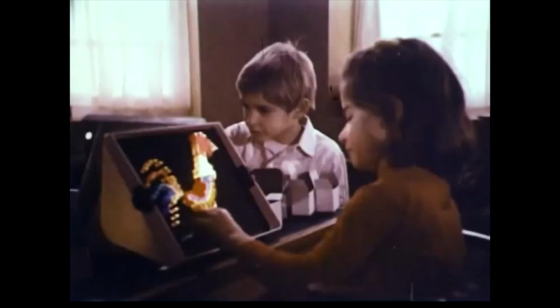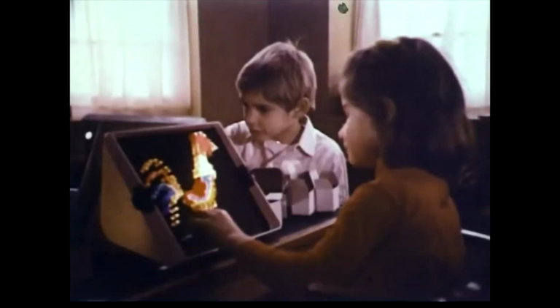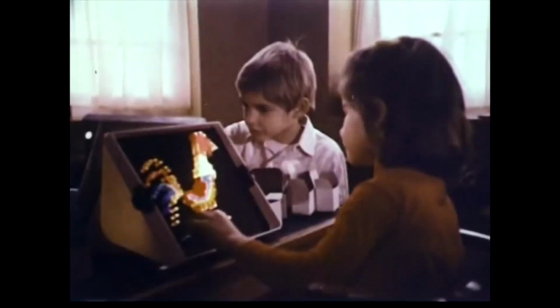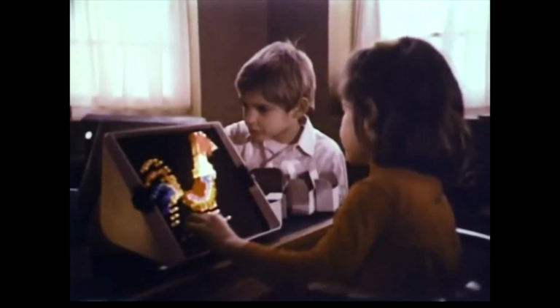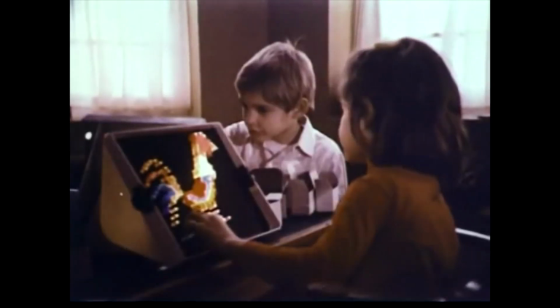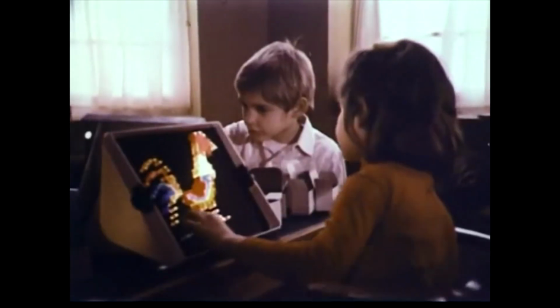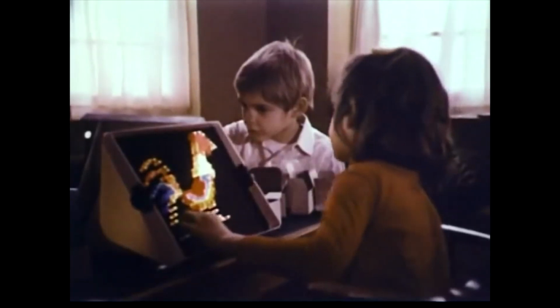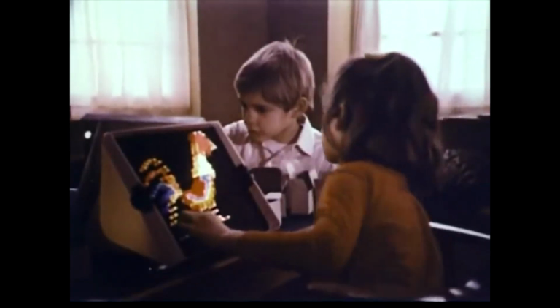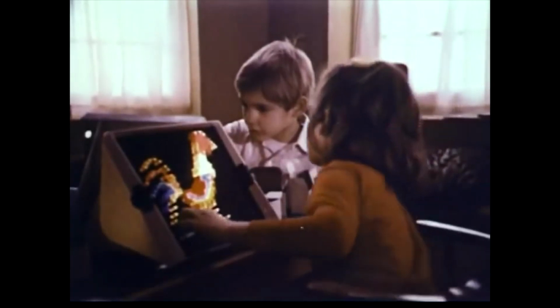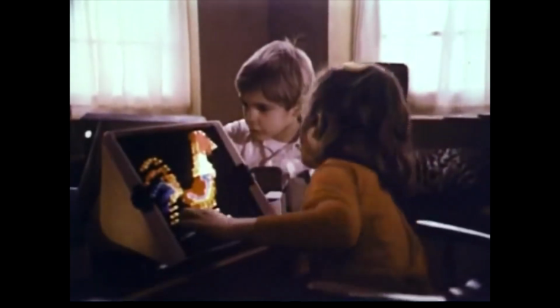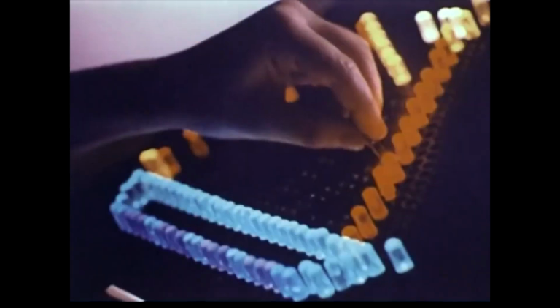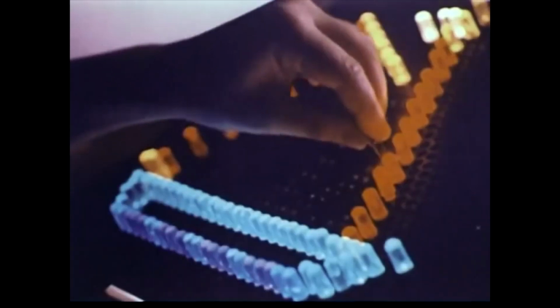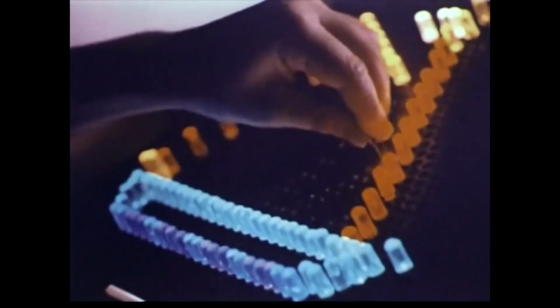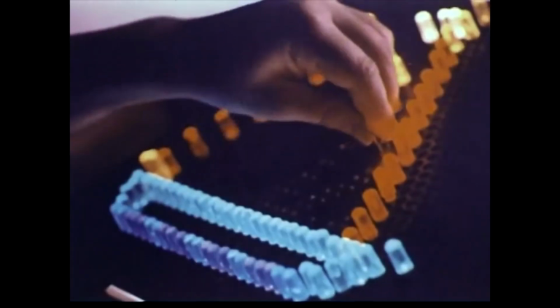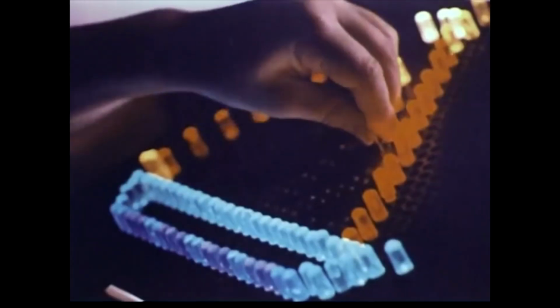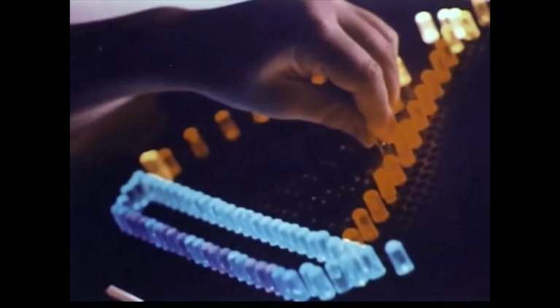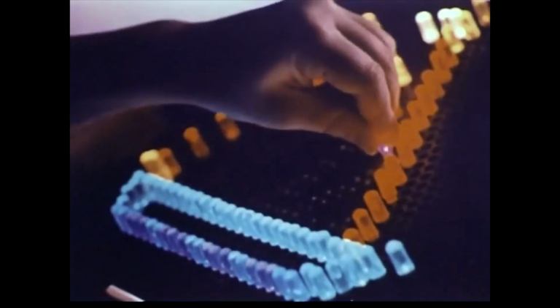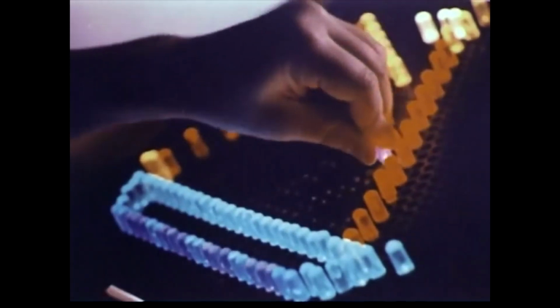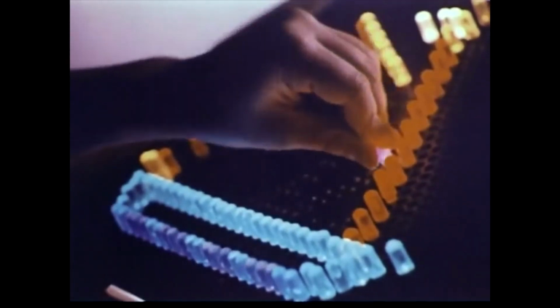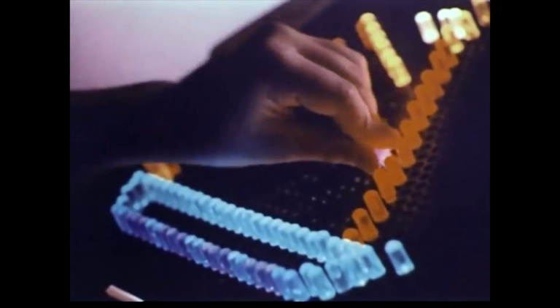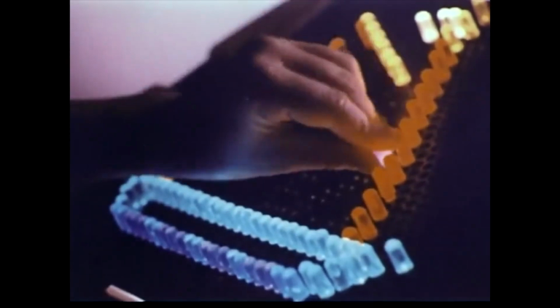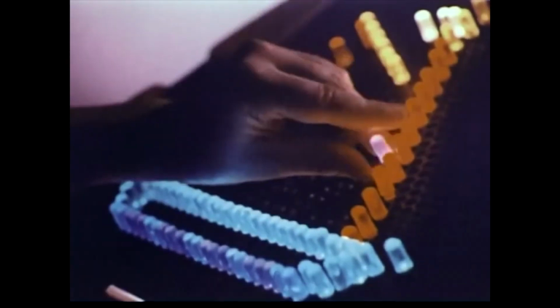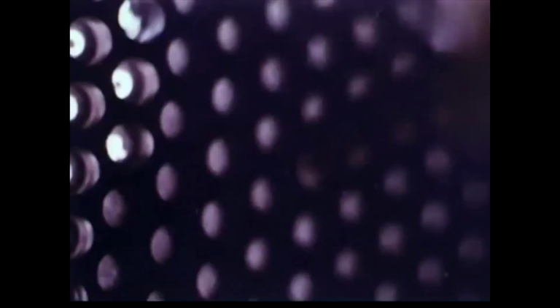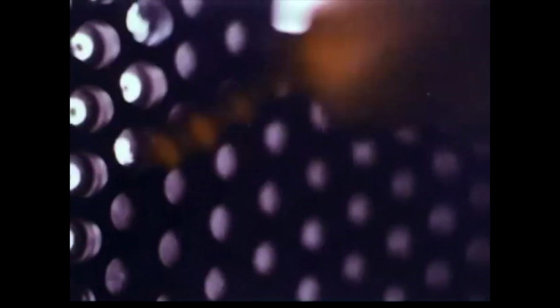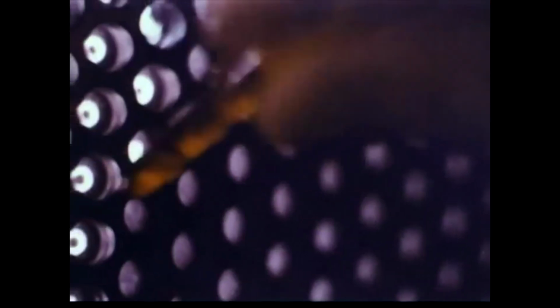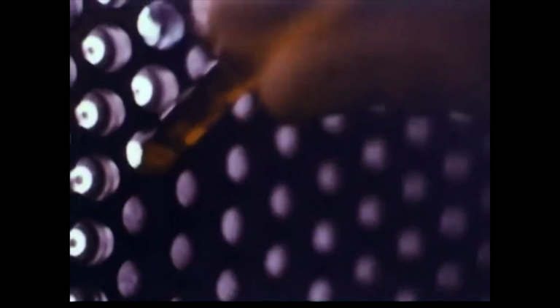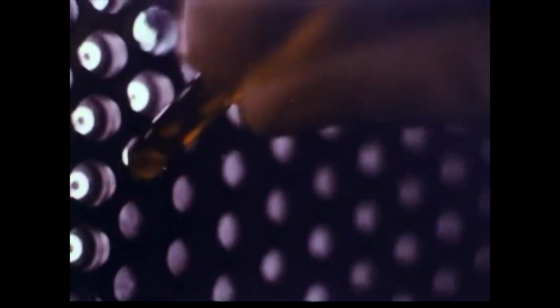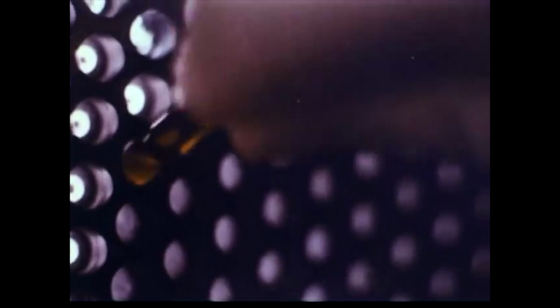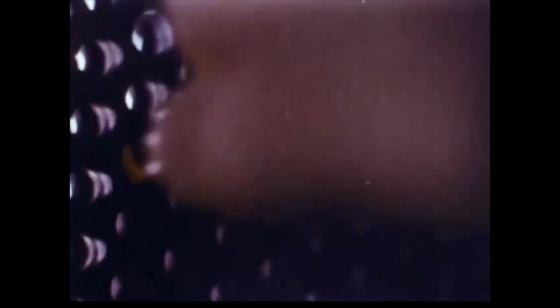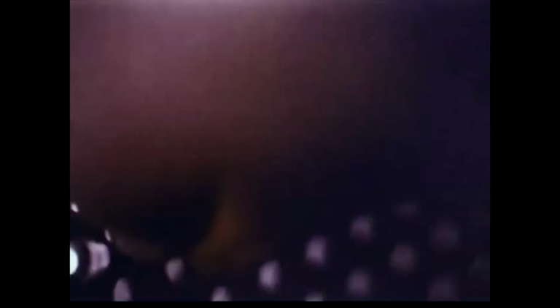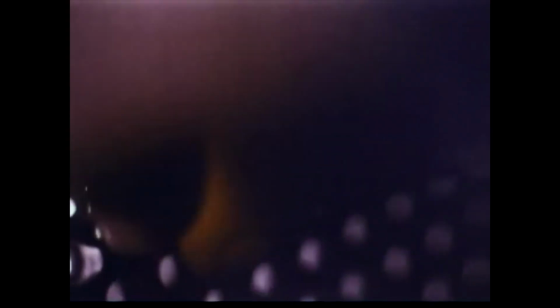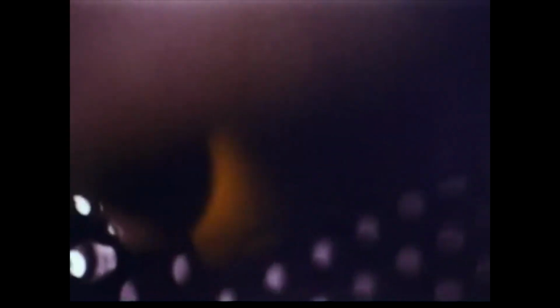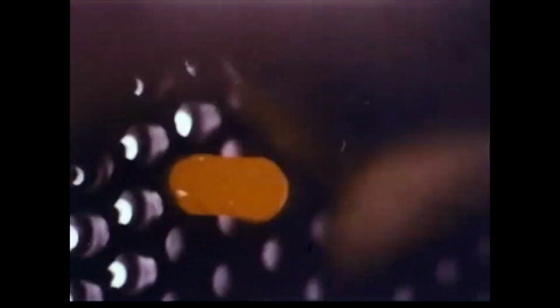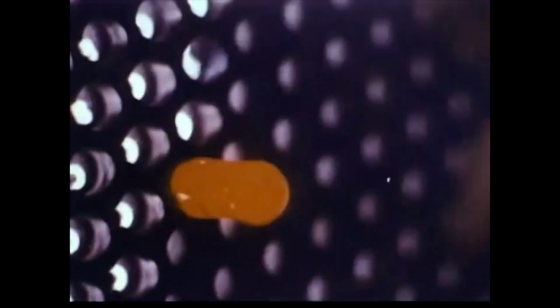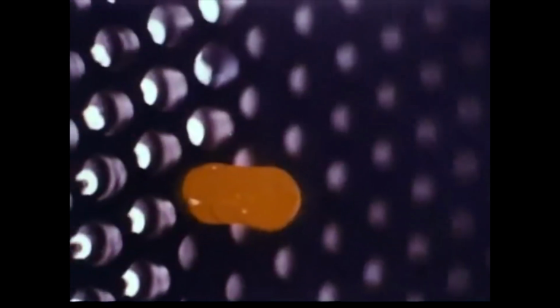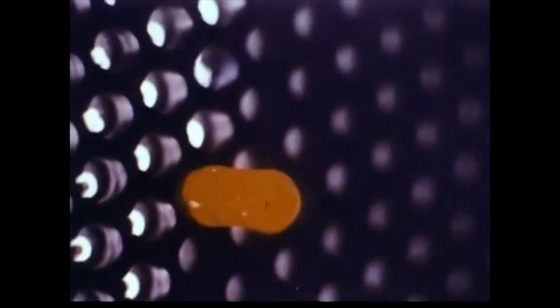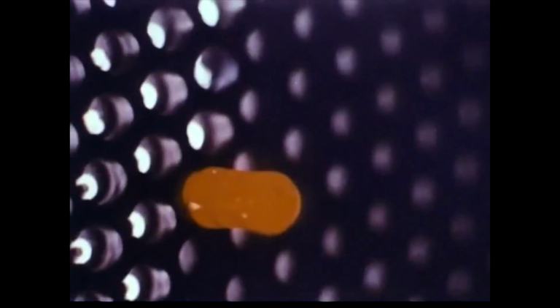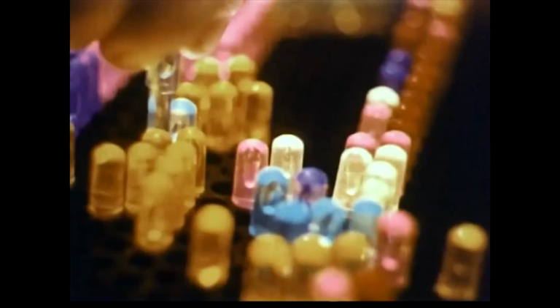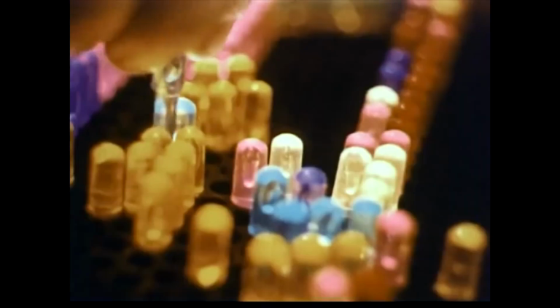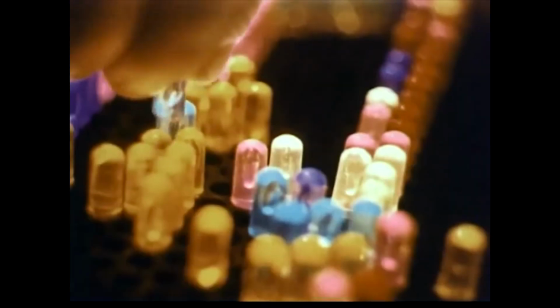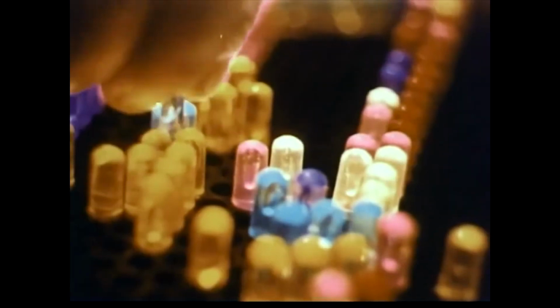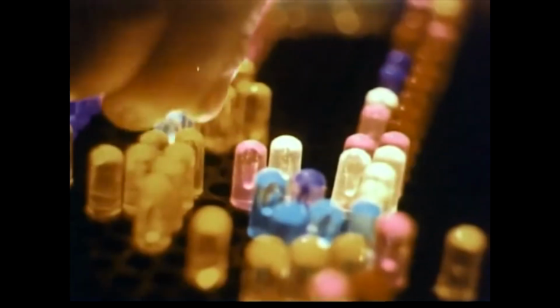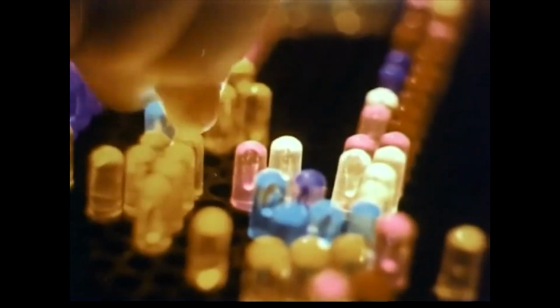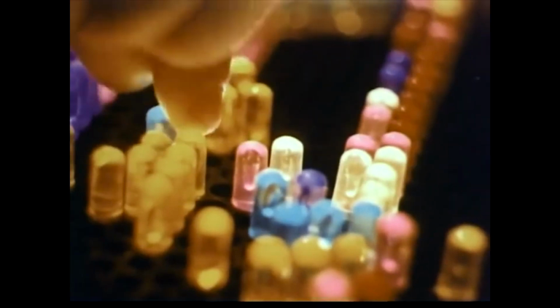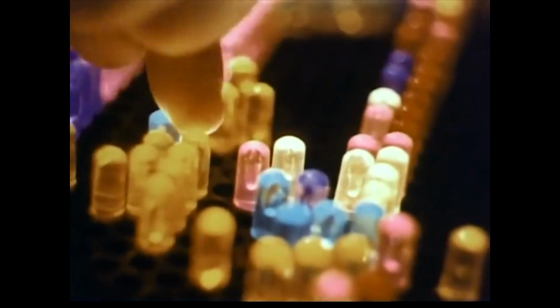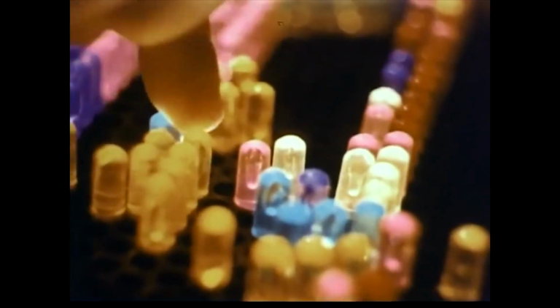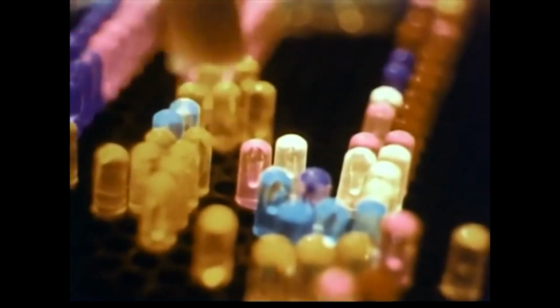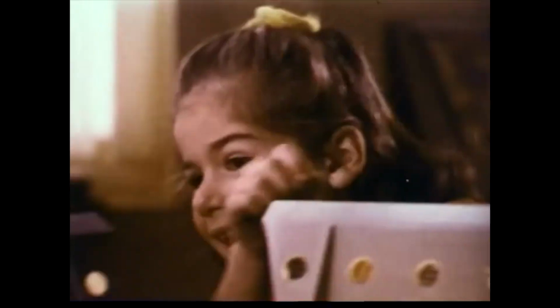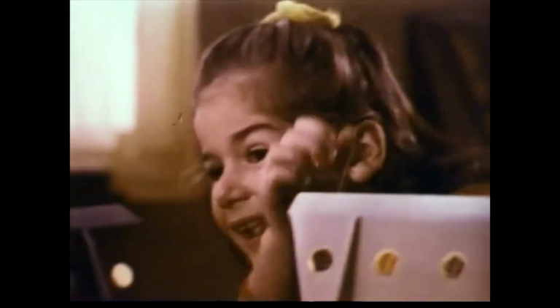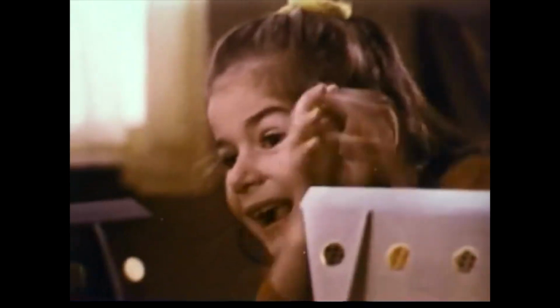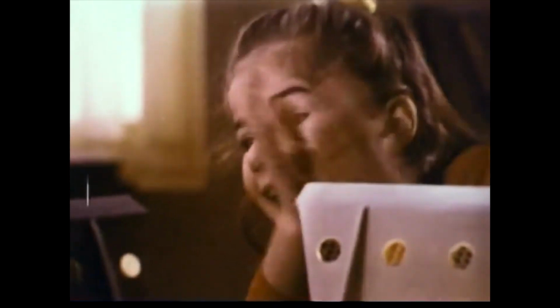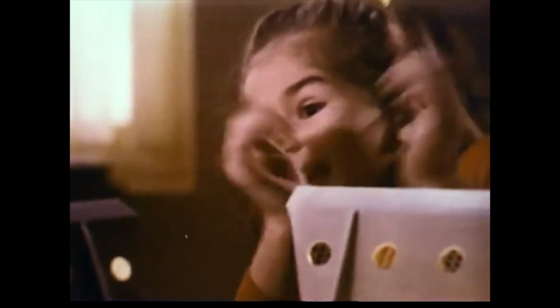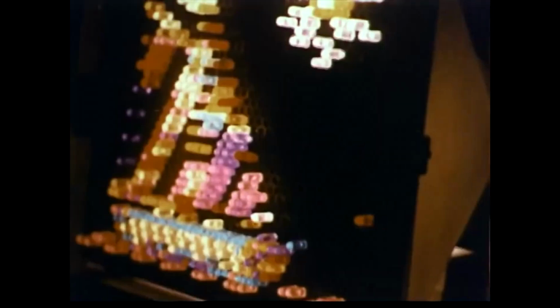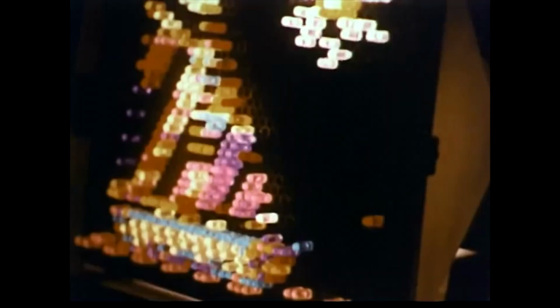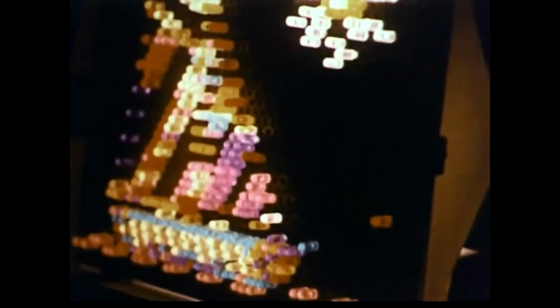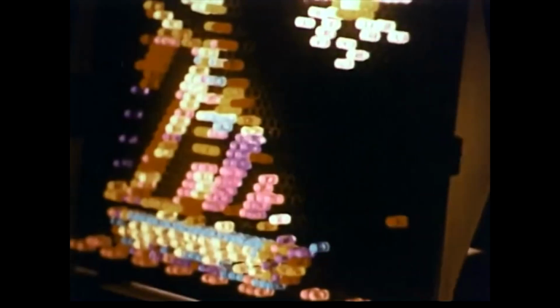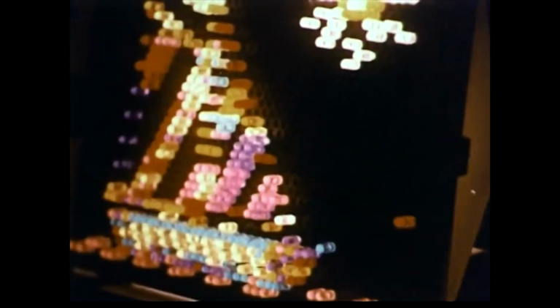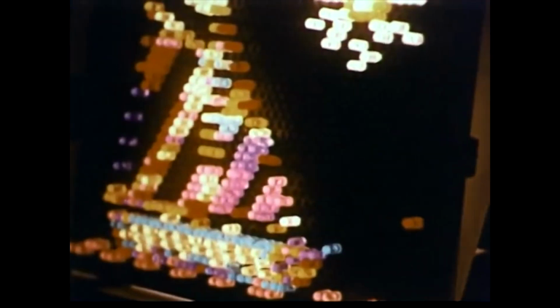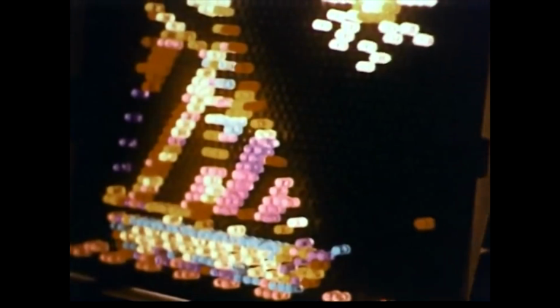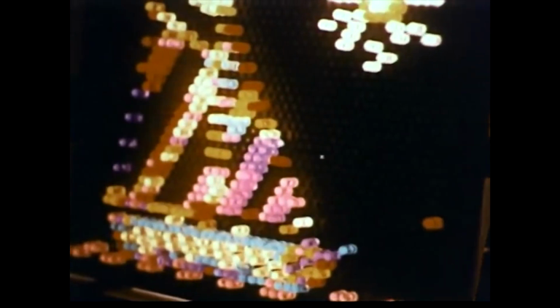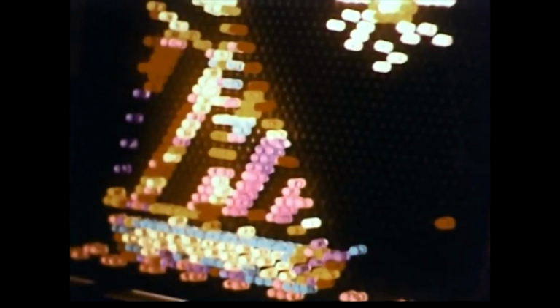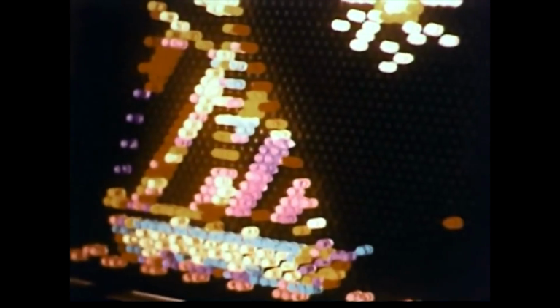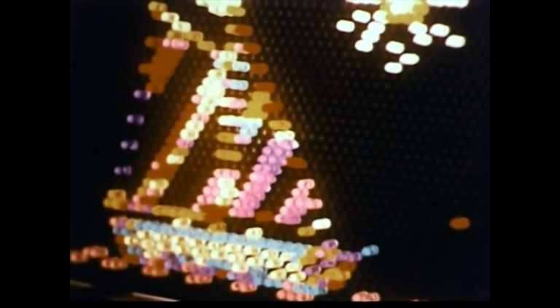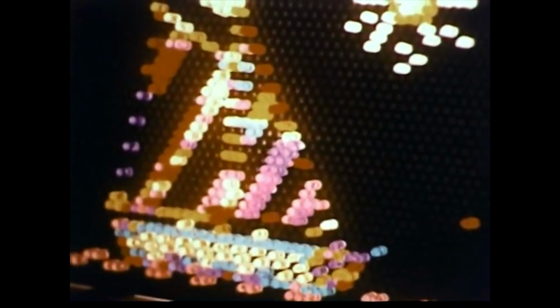Light Bright, the toy that lets you create beautiful pictures with light.